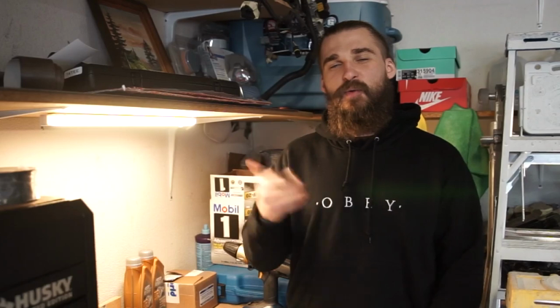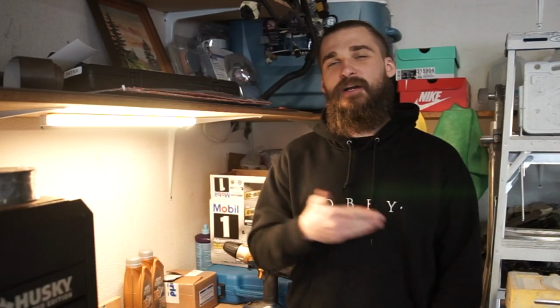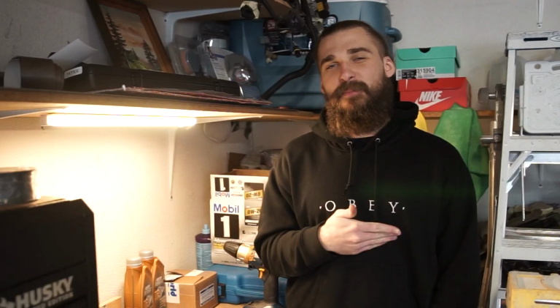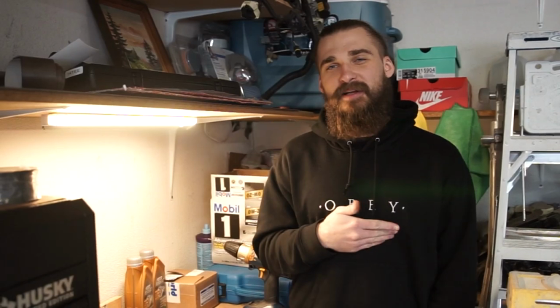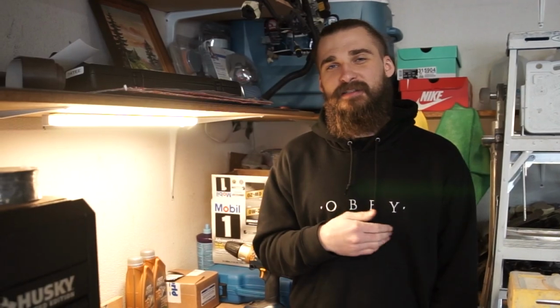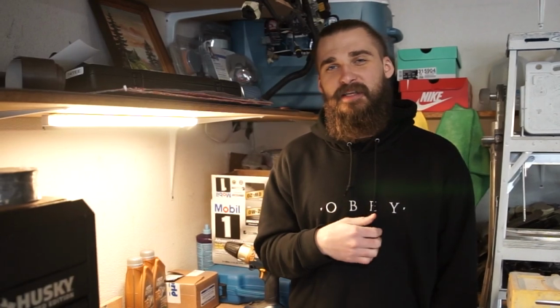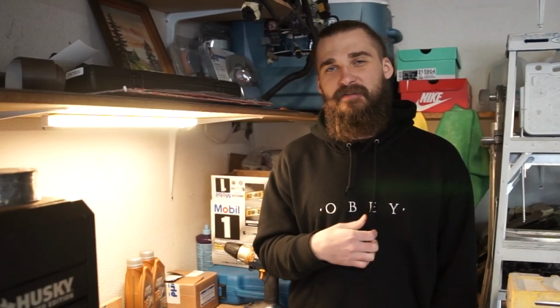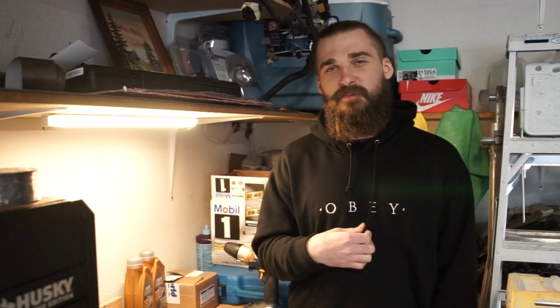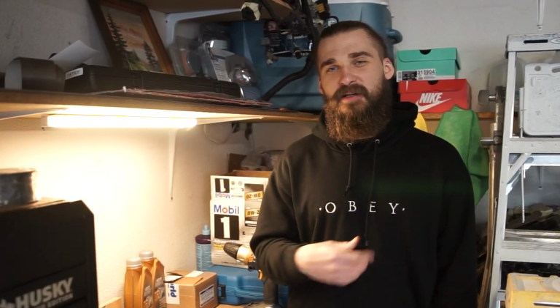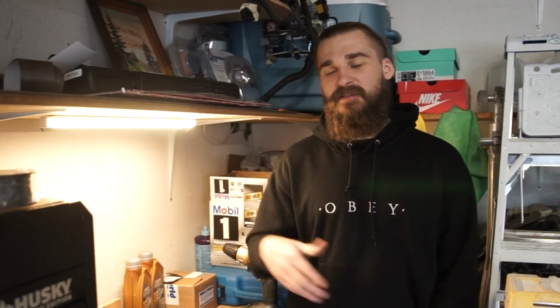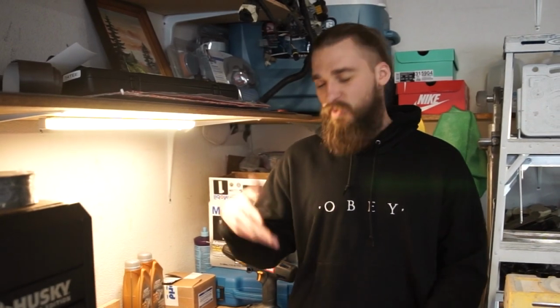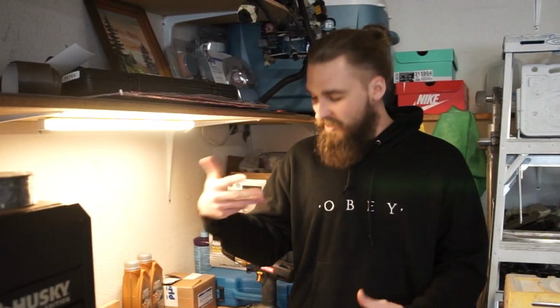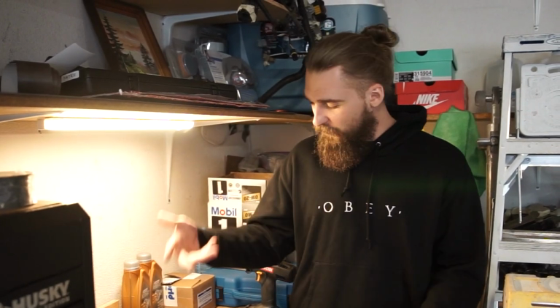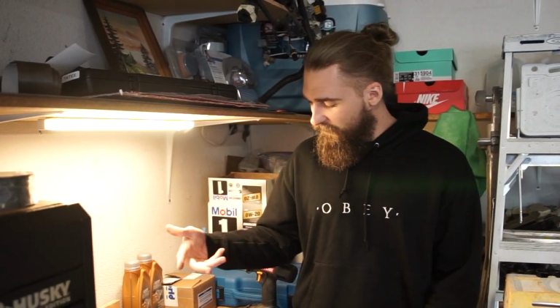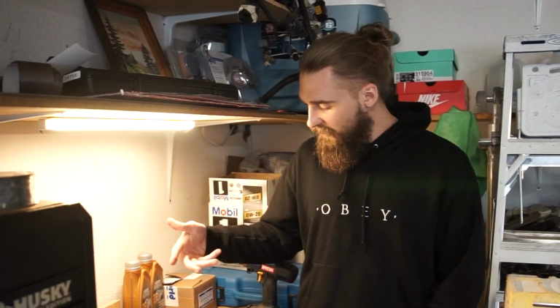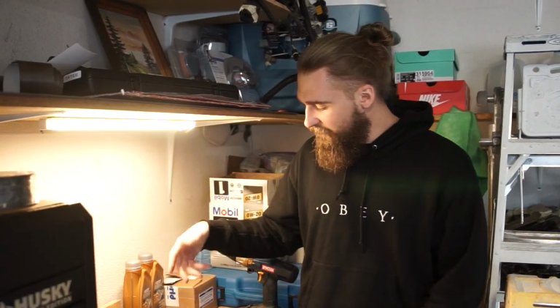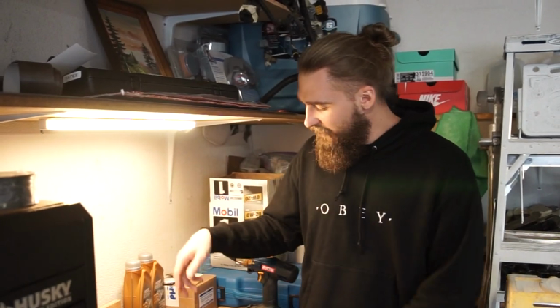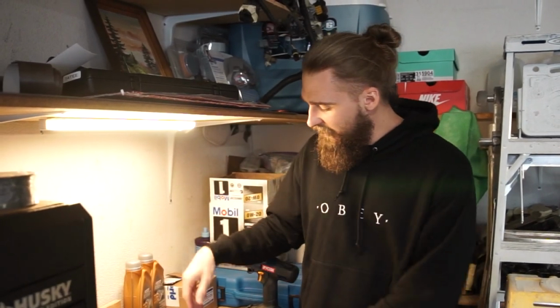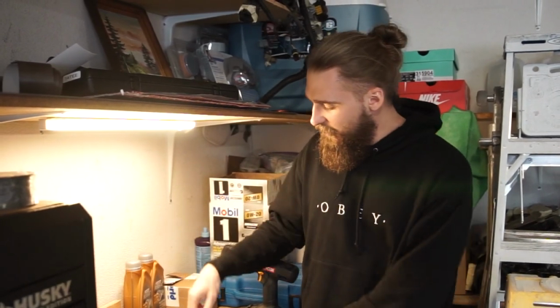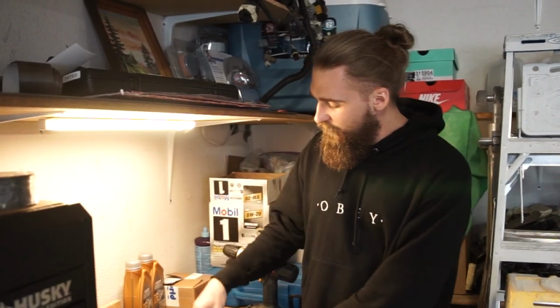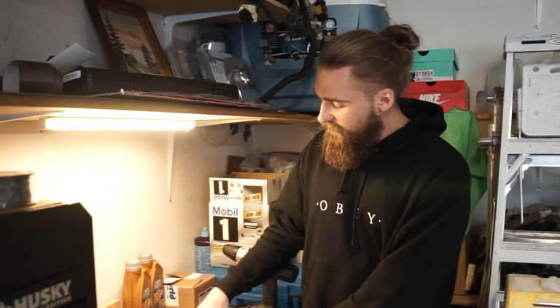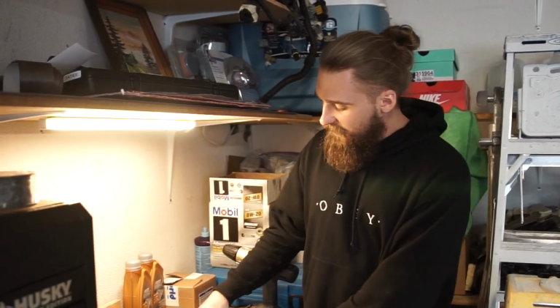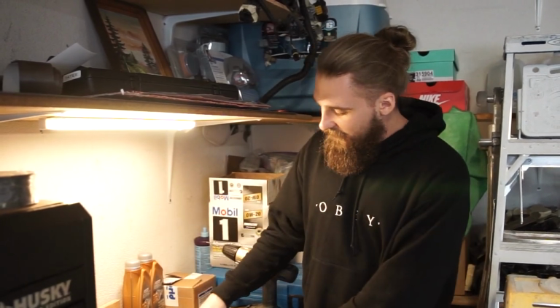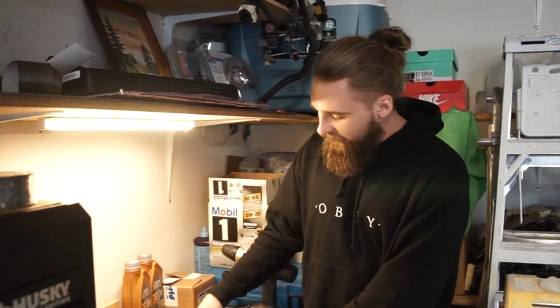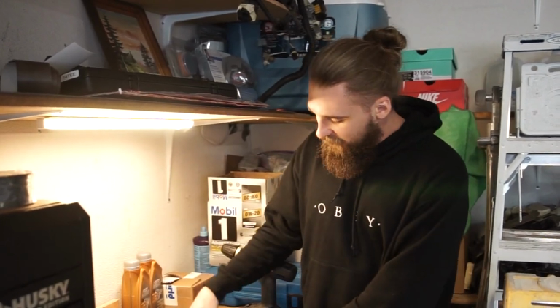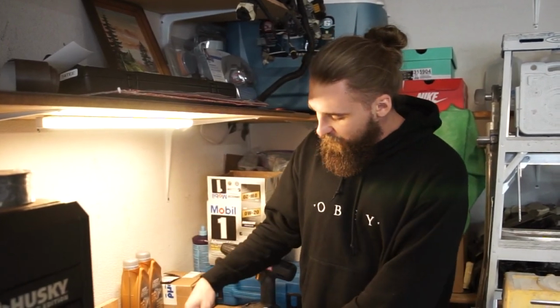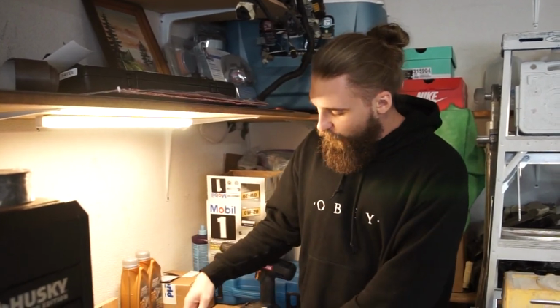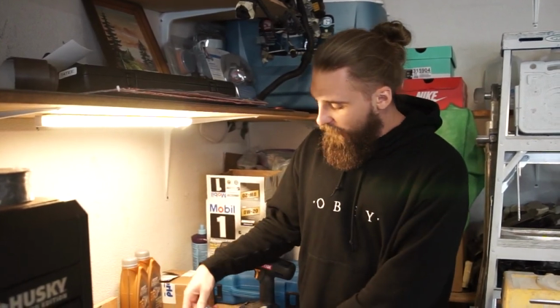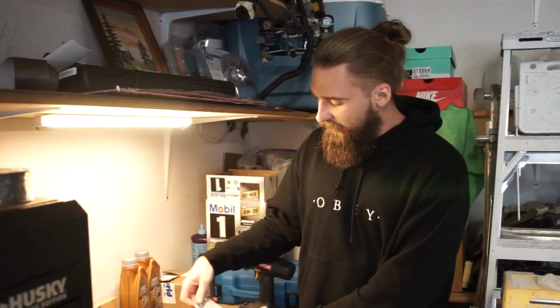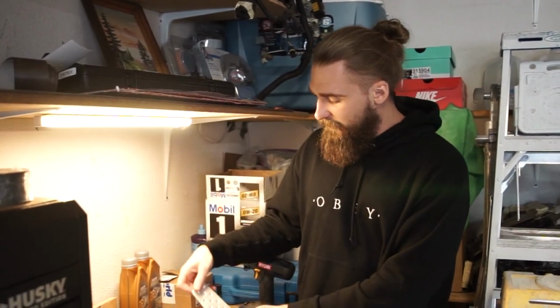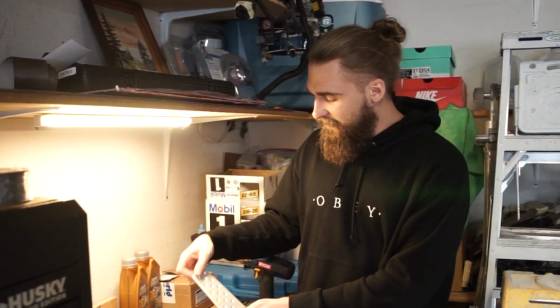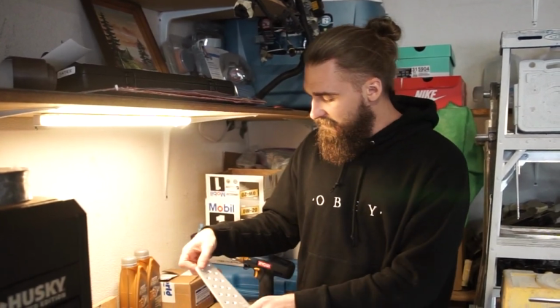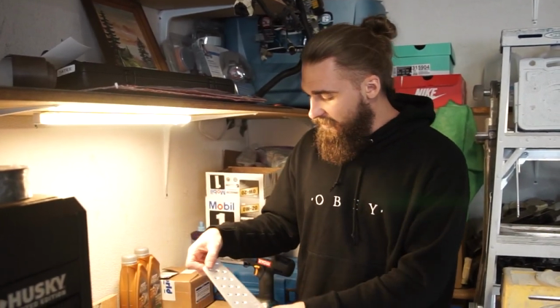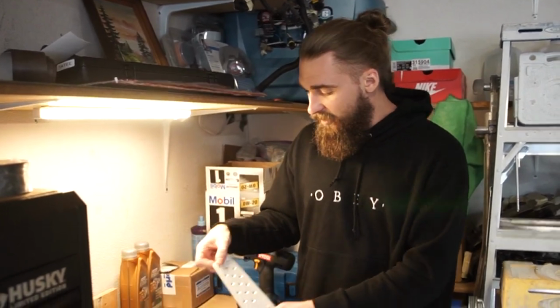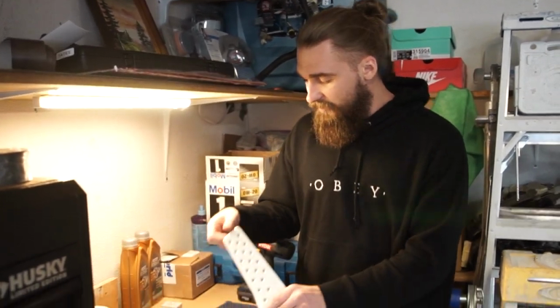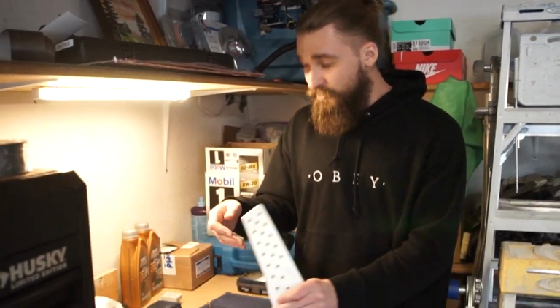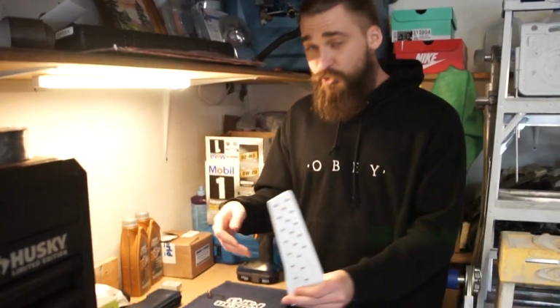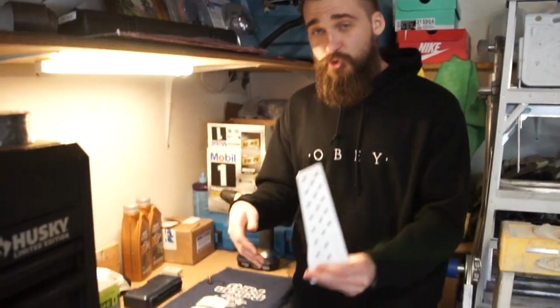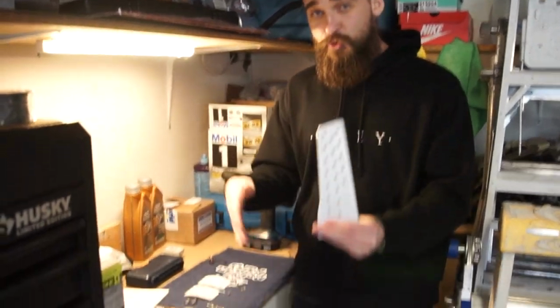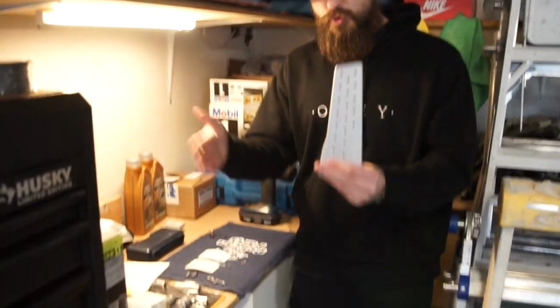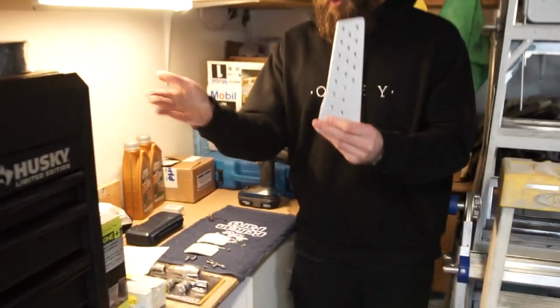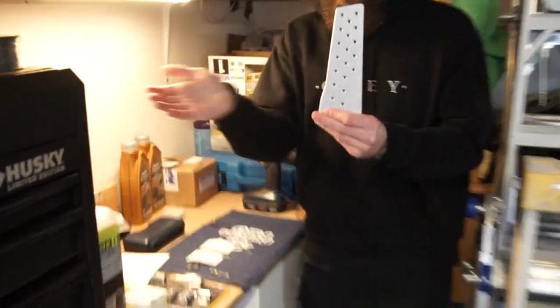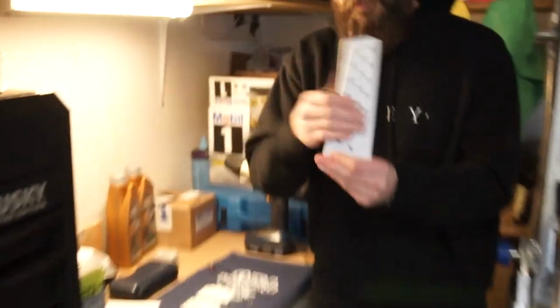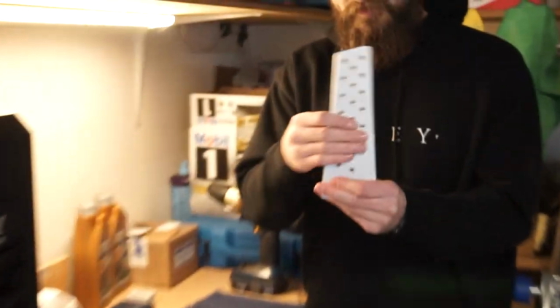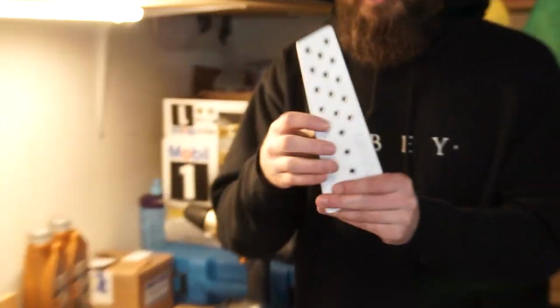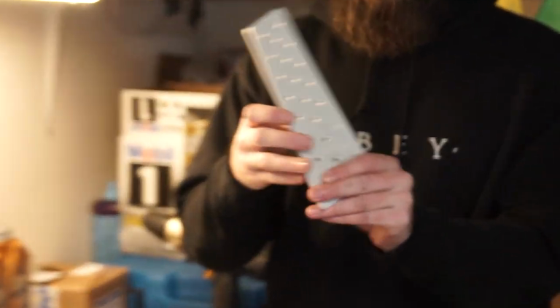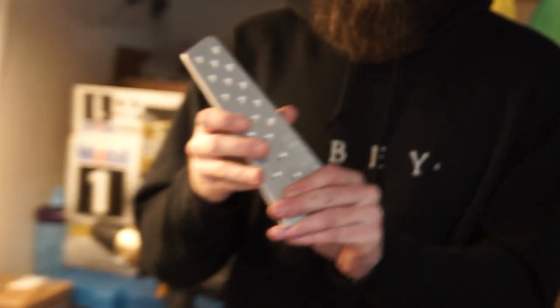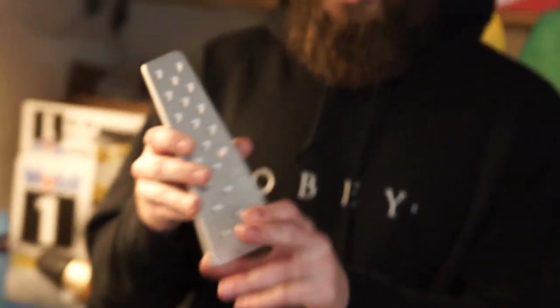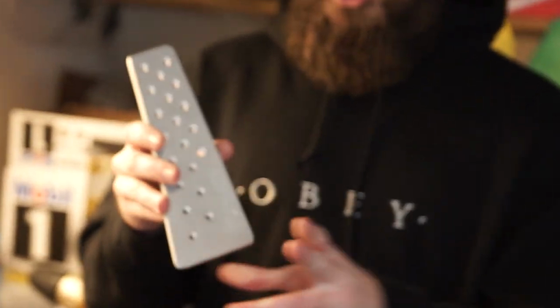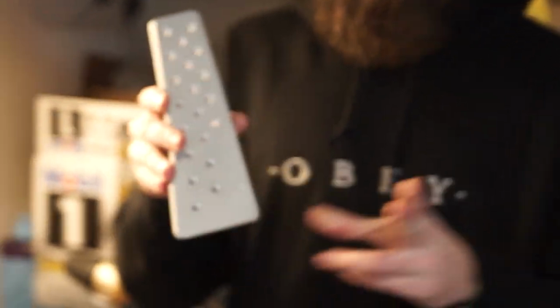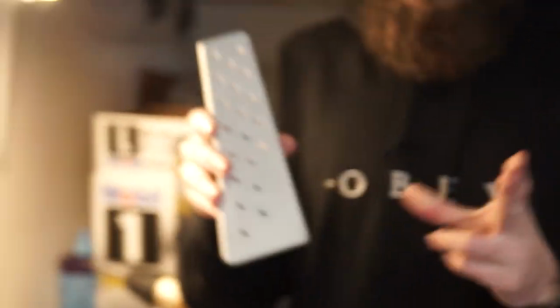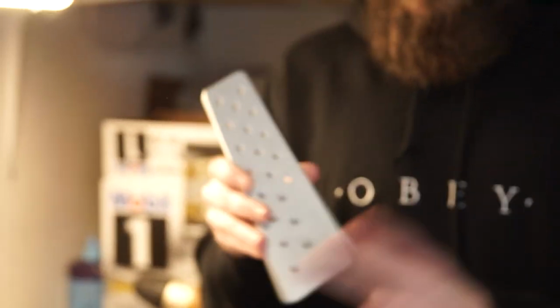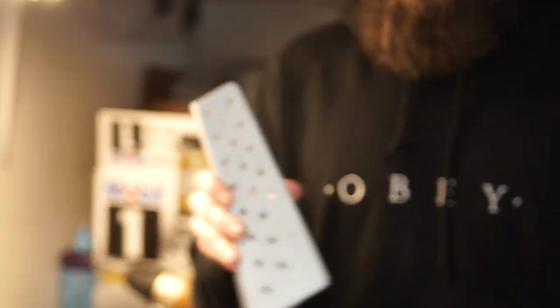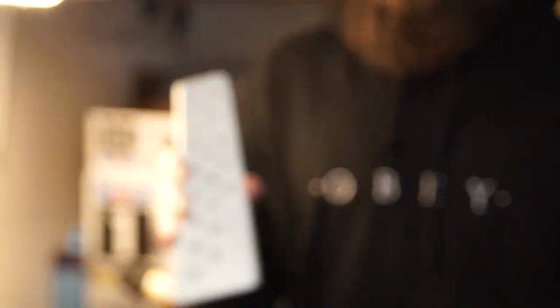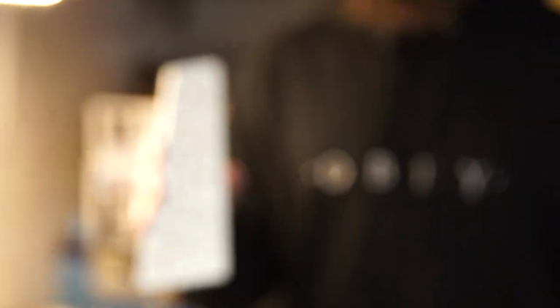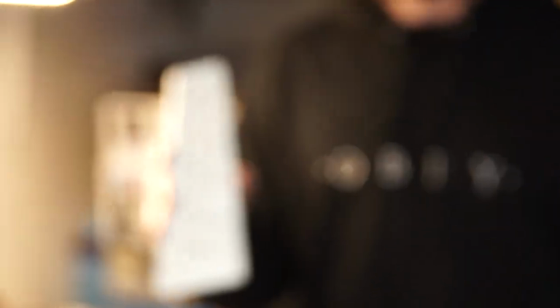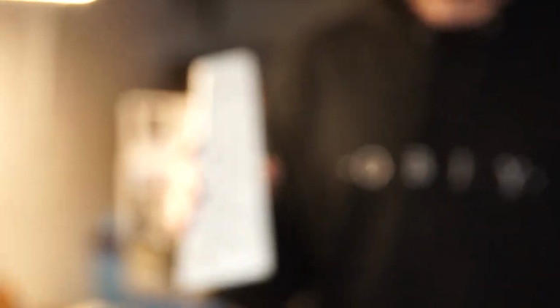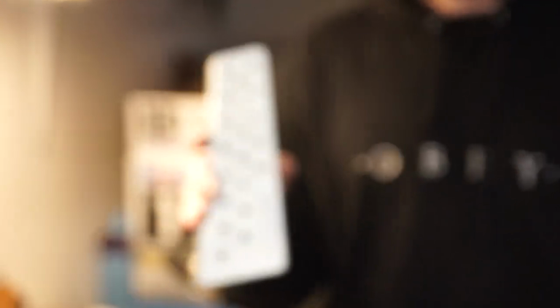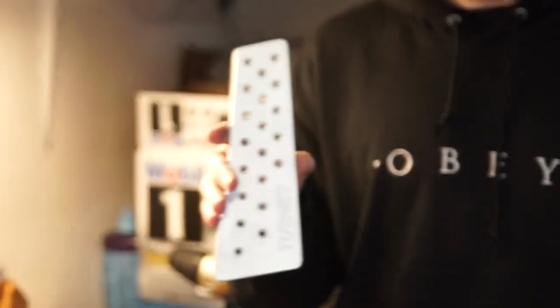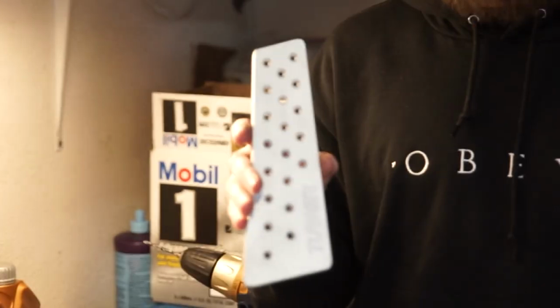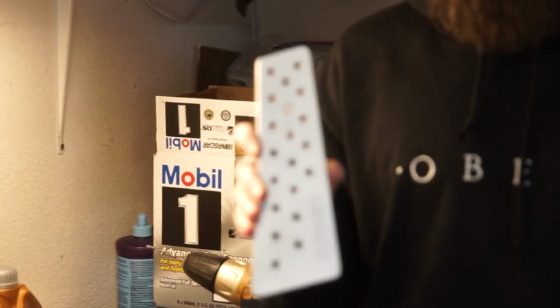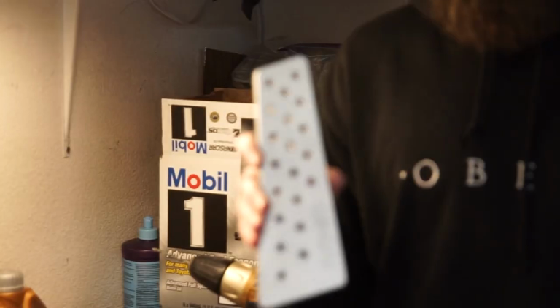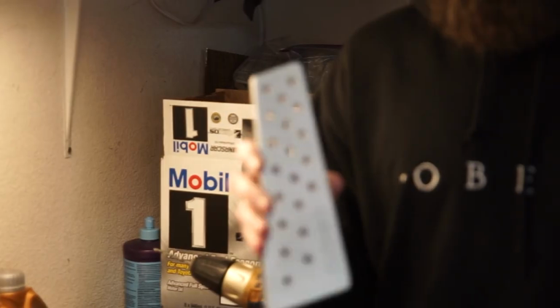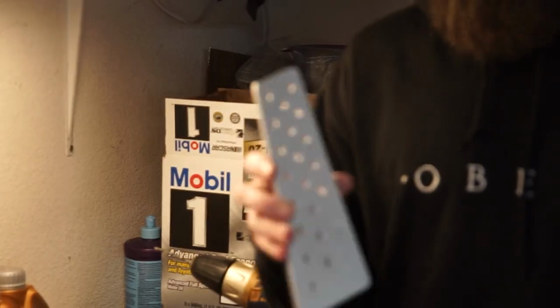Welcome back to Yev's Builds. We're here with another video. In this one, we're going to be installing new Turner pedals for the M3.